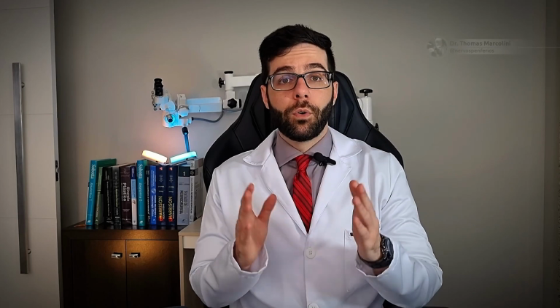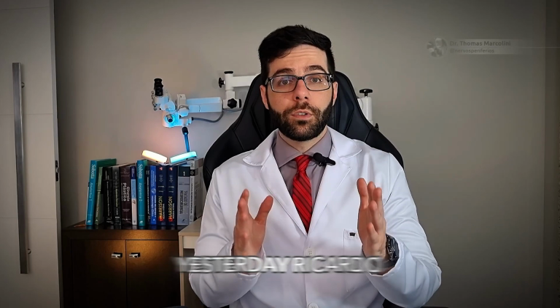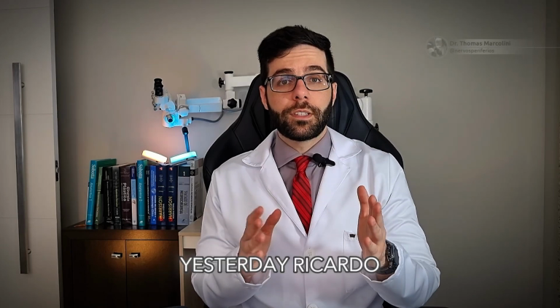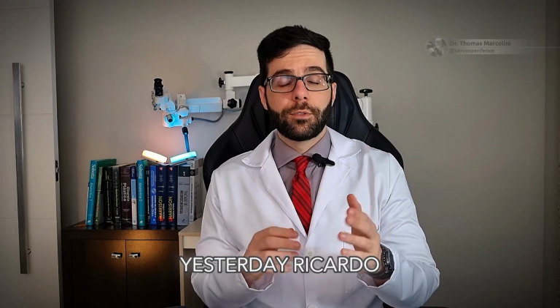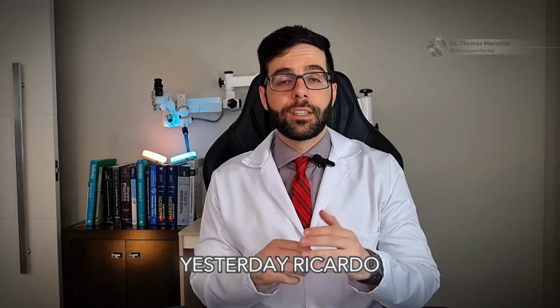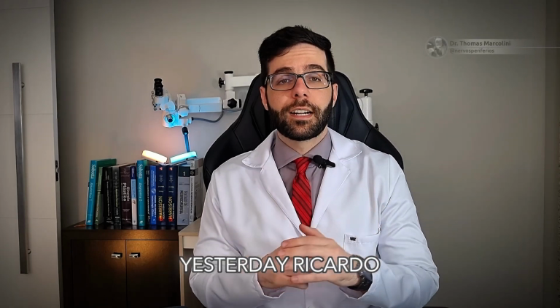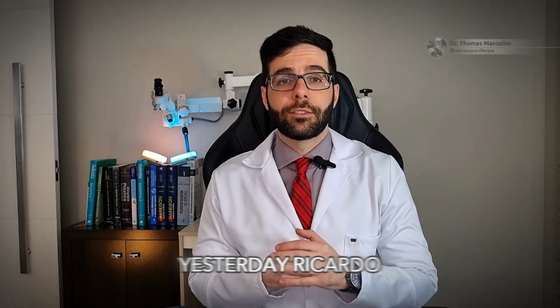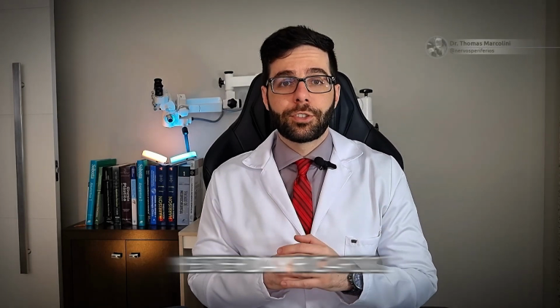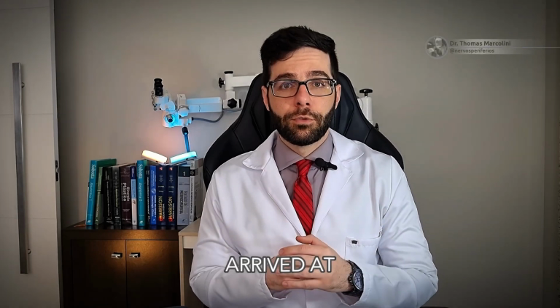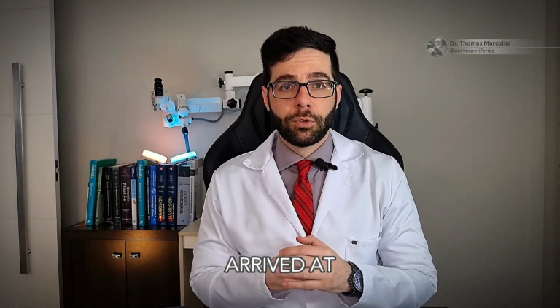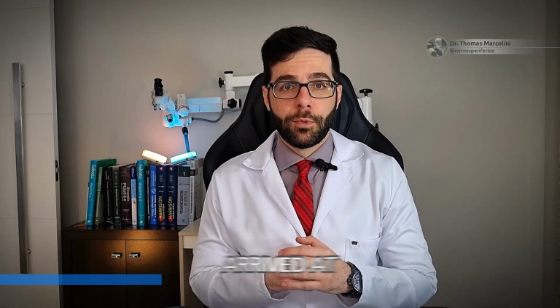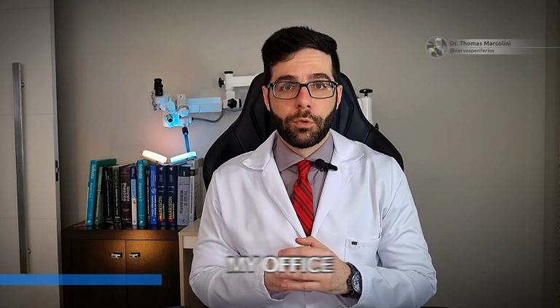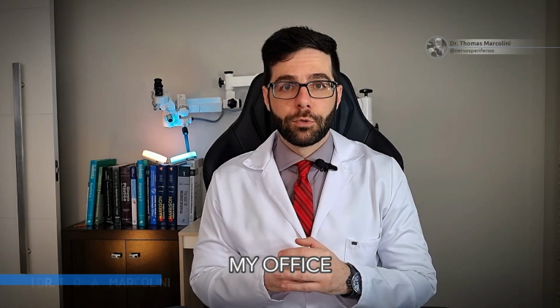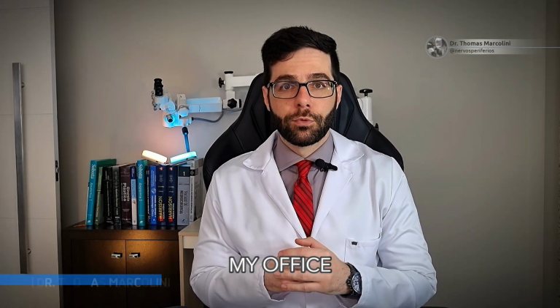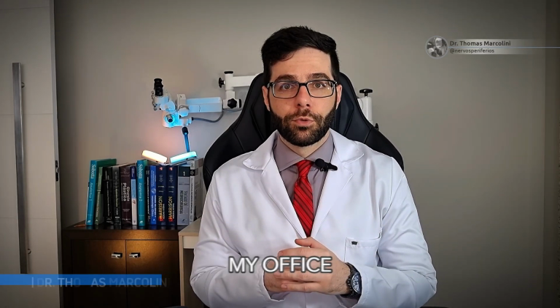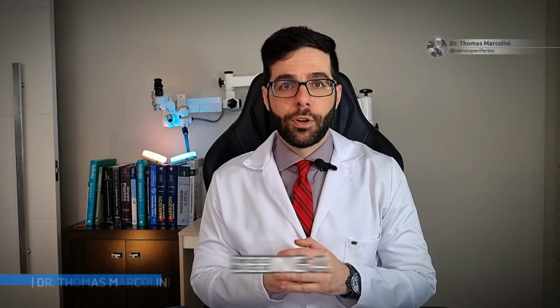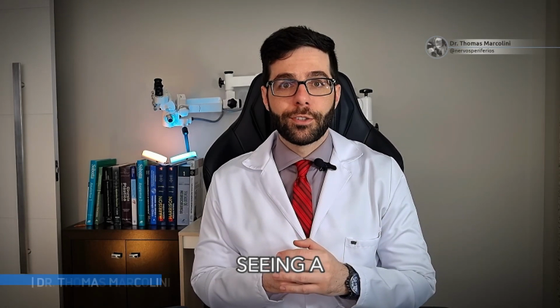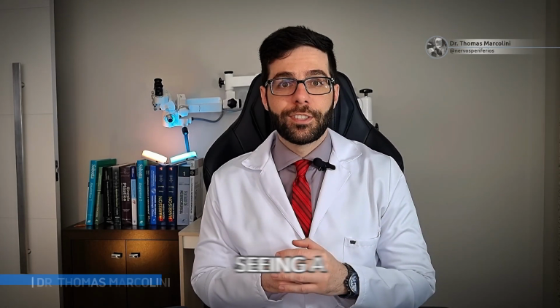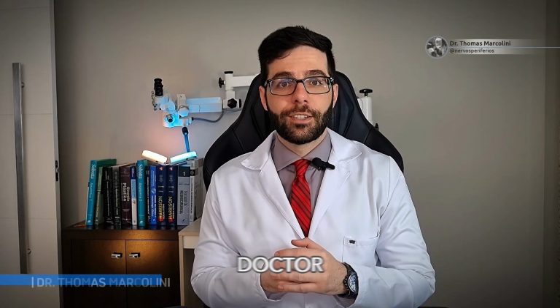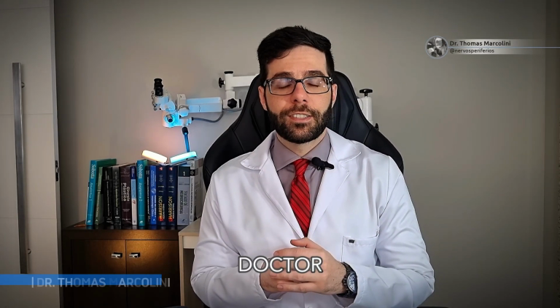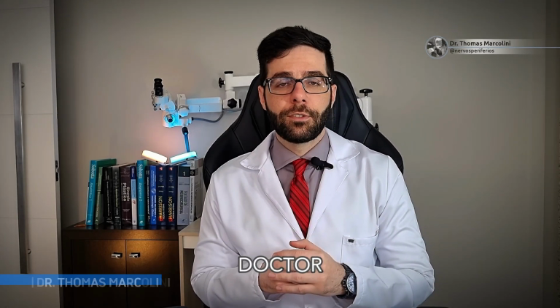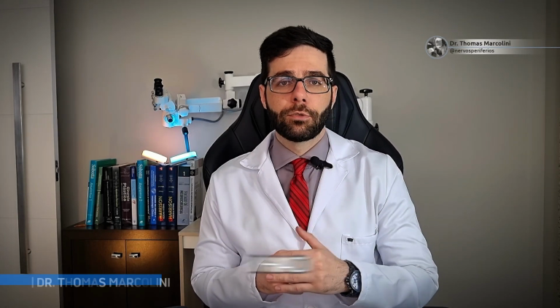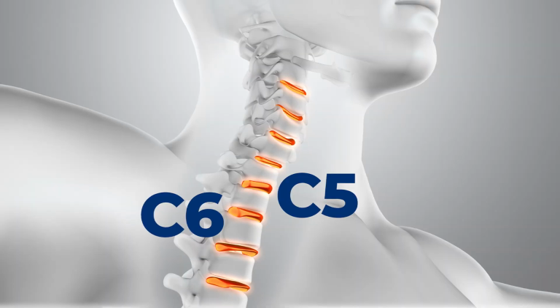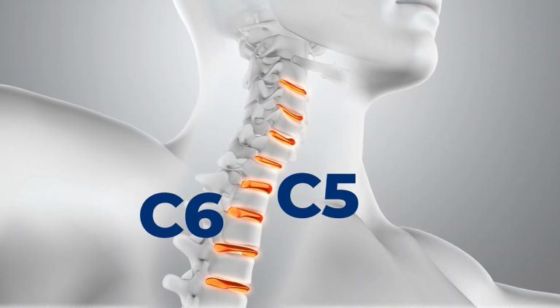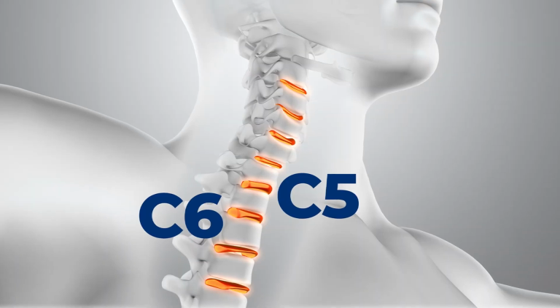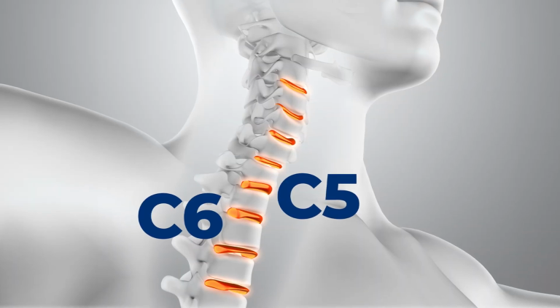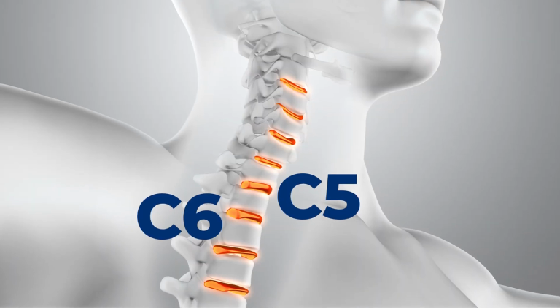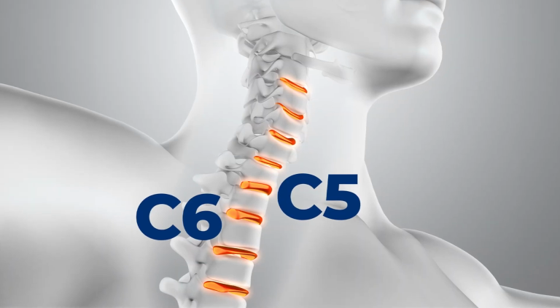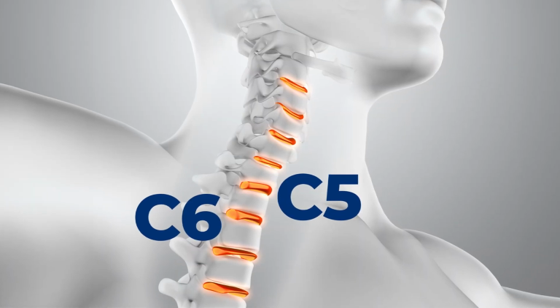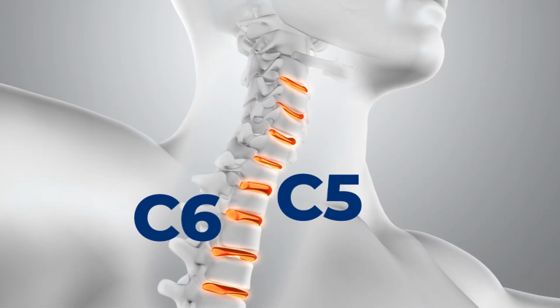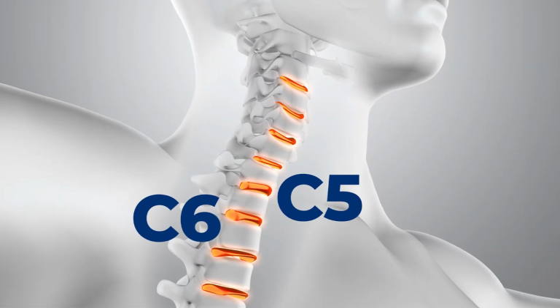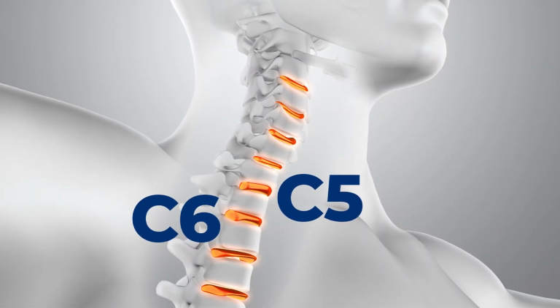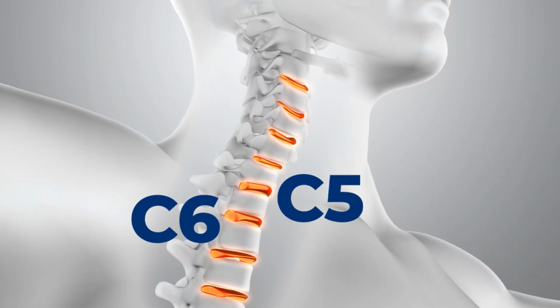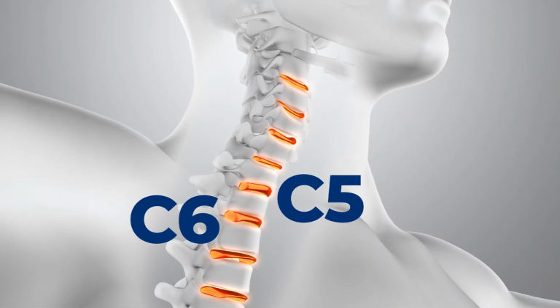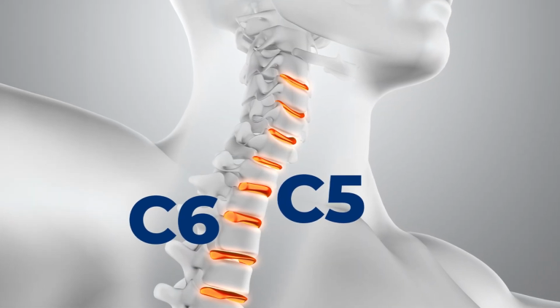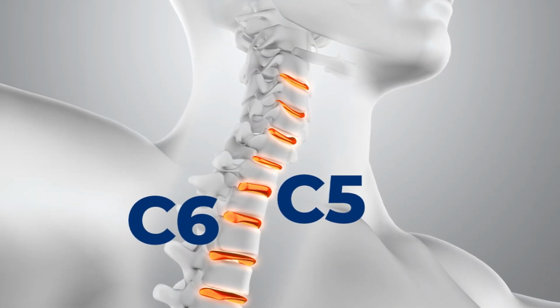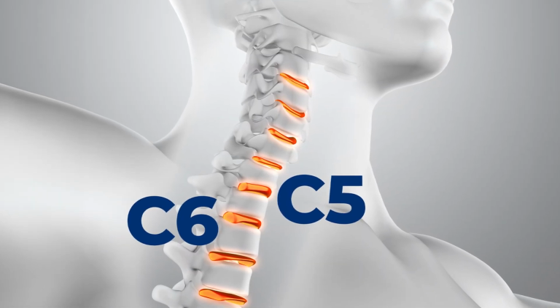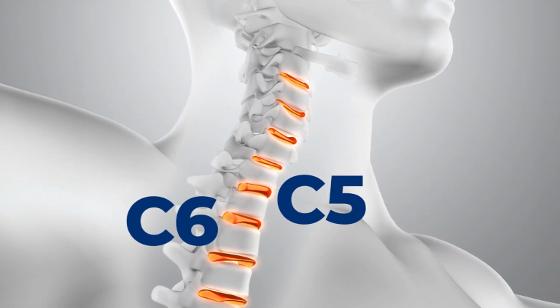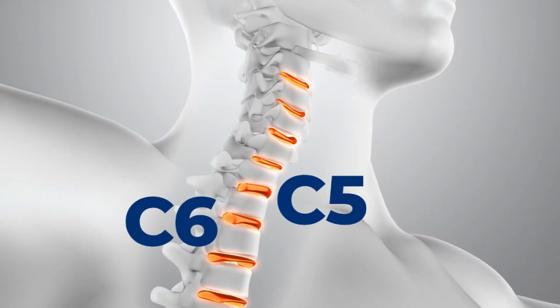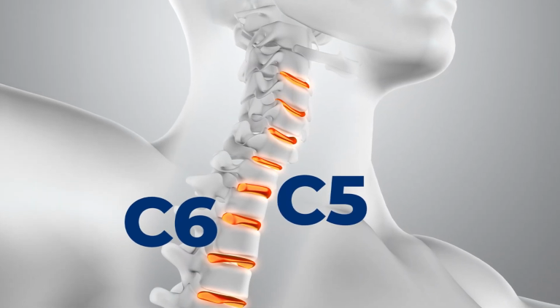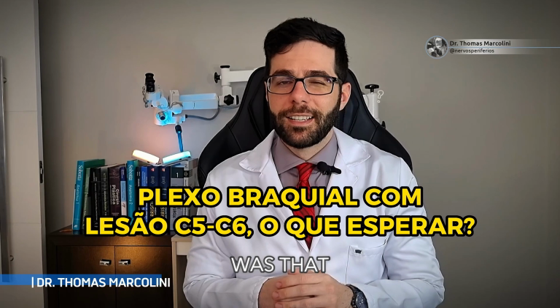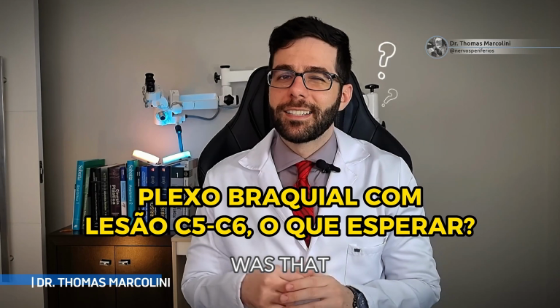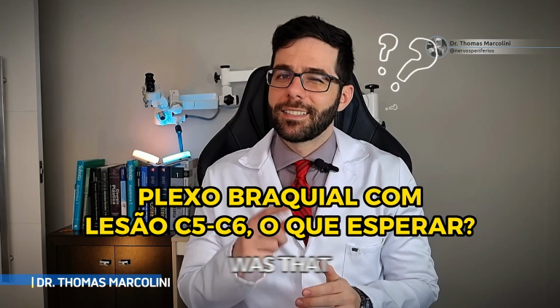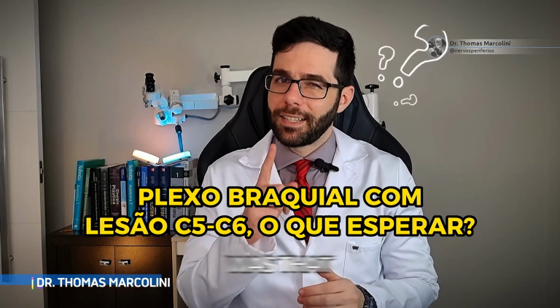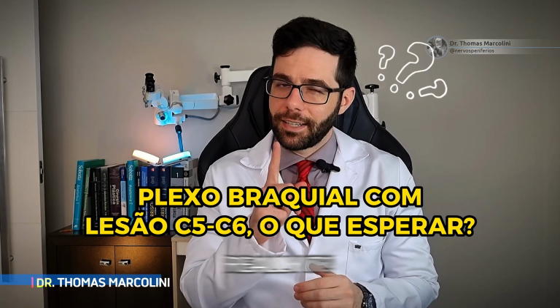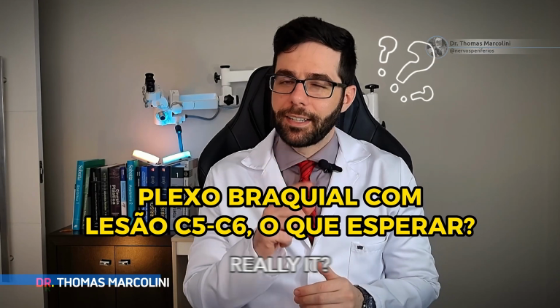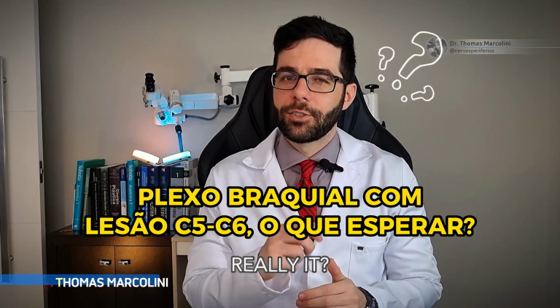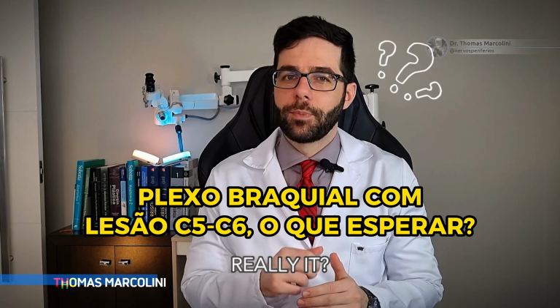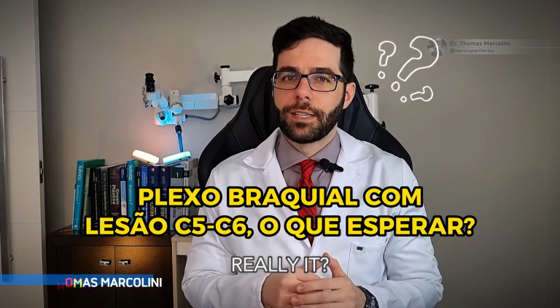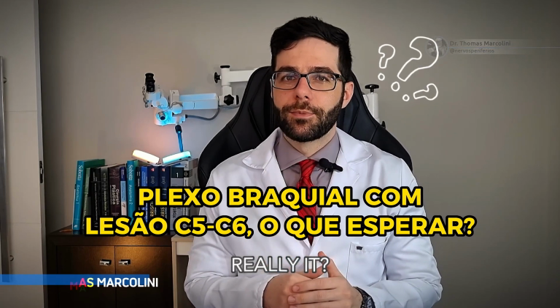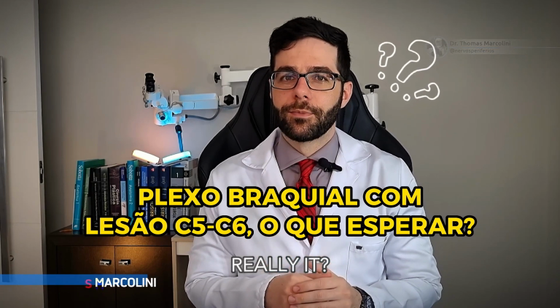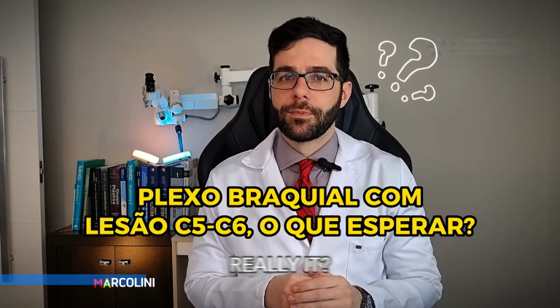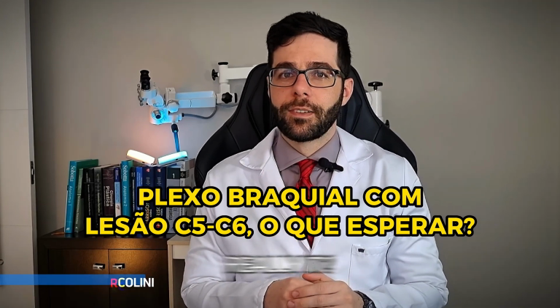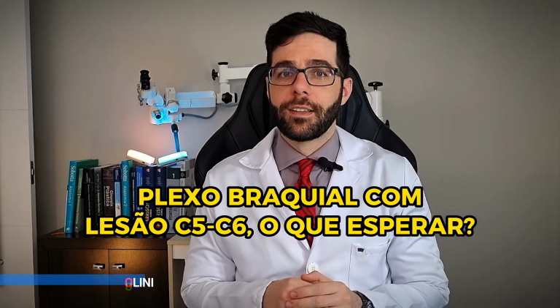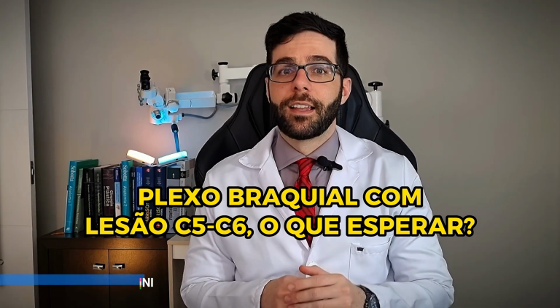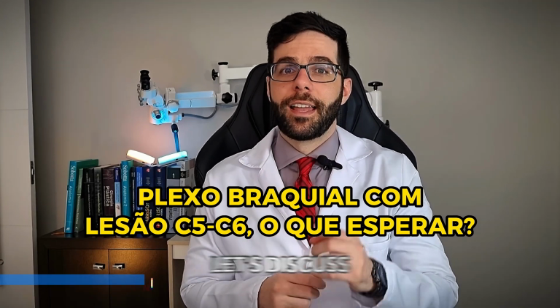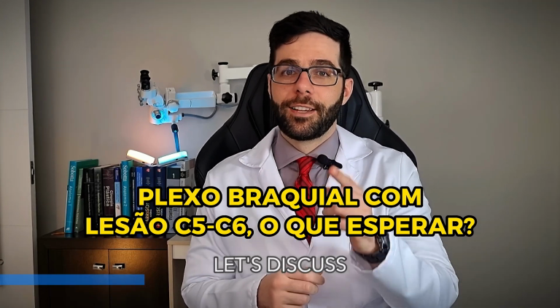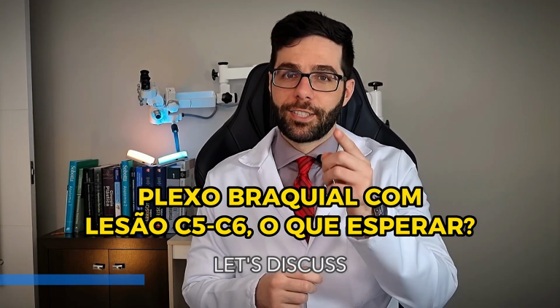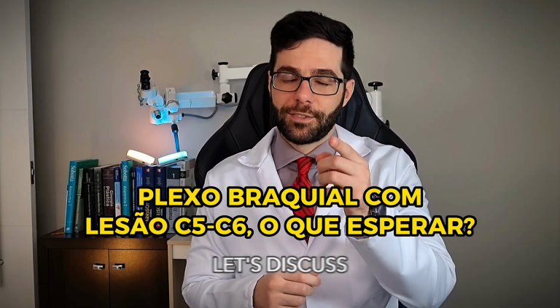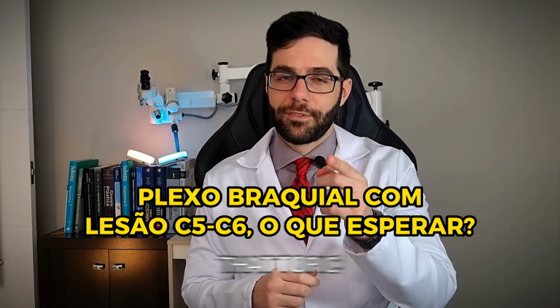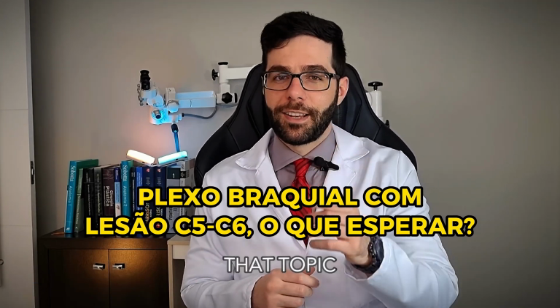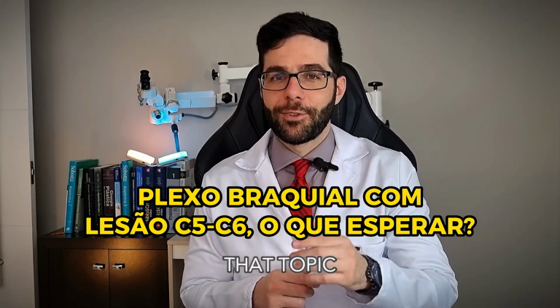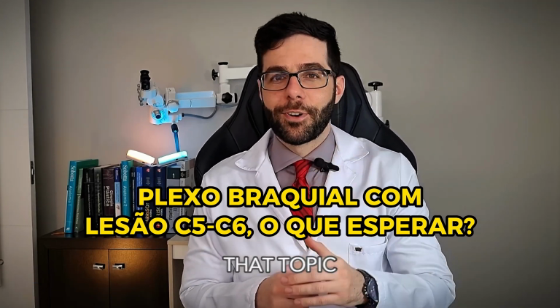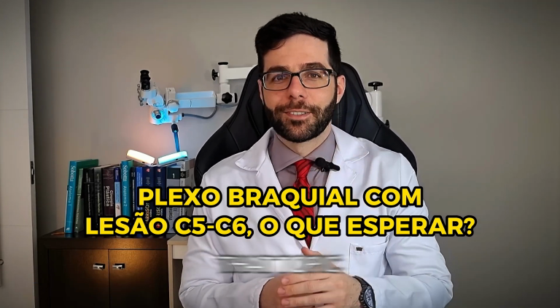Yesterday, Ricardo arrived at my office saying, 'Doctor, I had a C5, C6 injury.' Was that really it? Let's discuss that topic now.